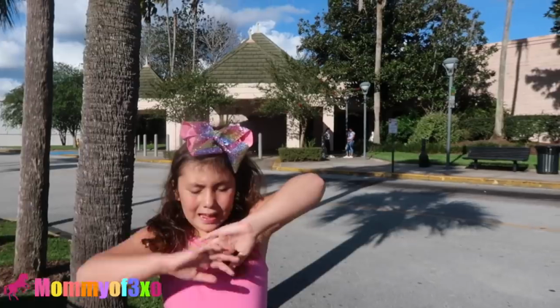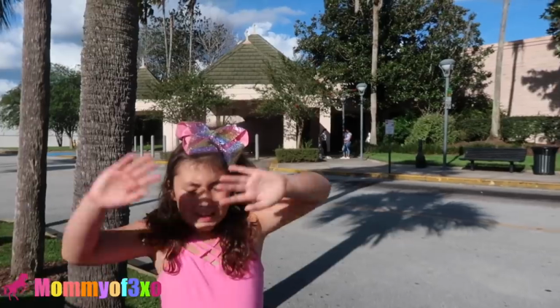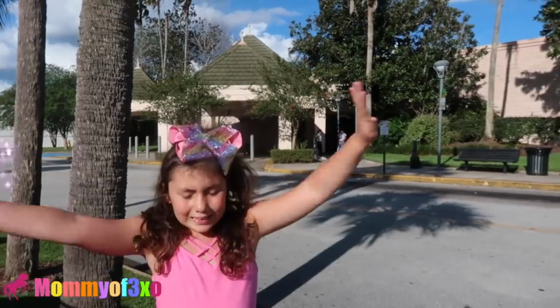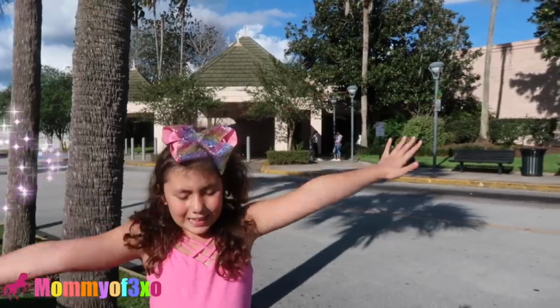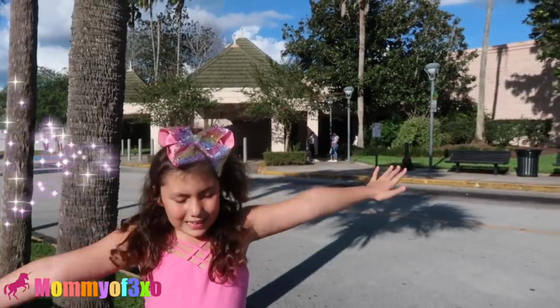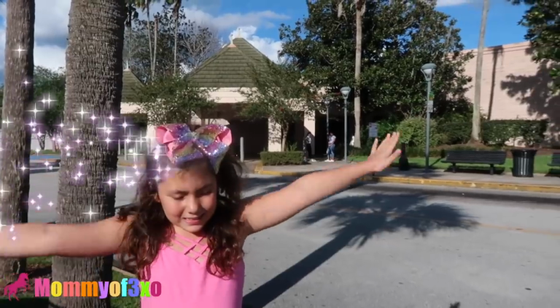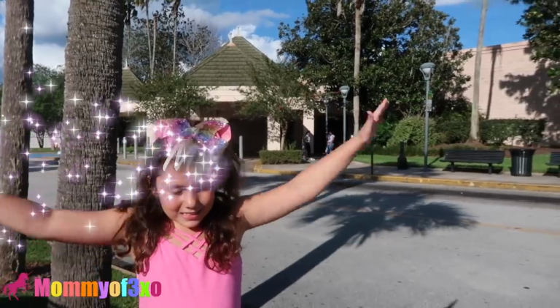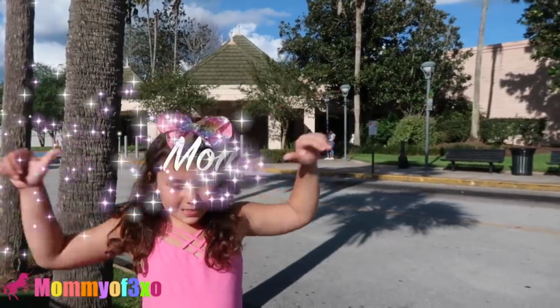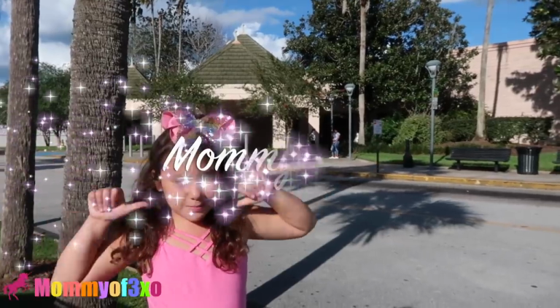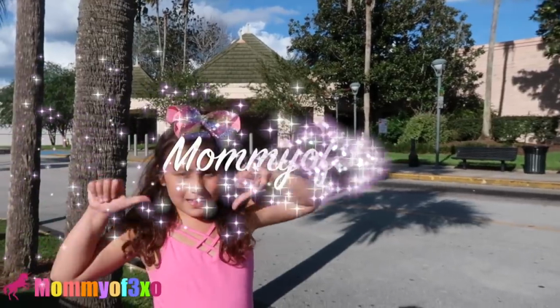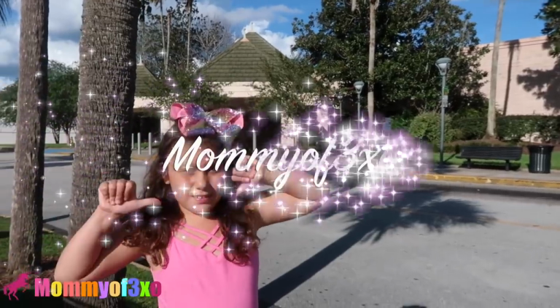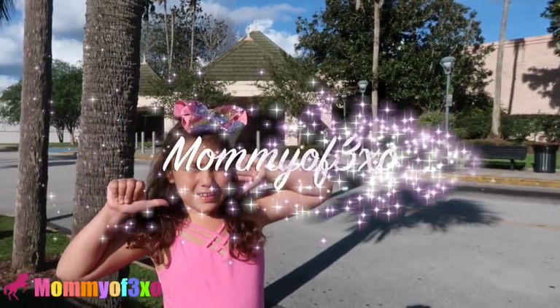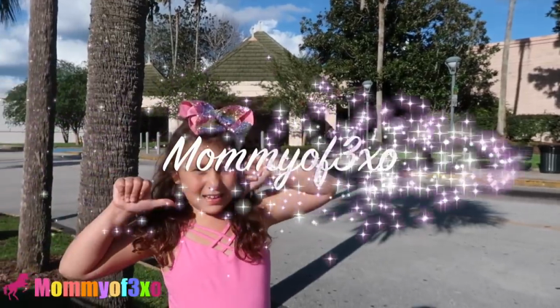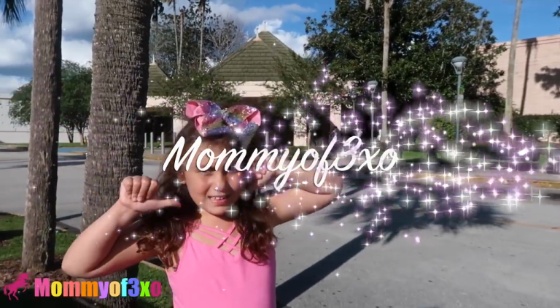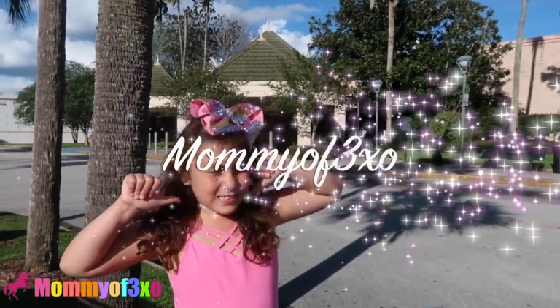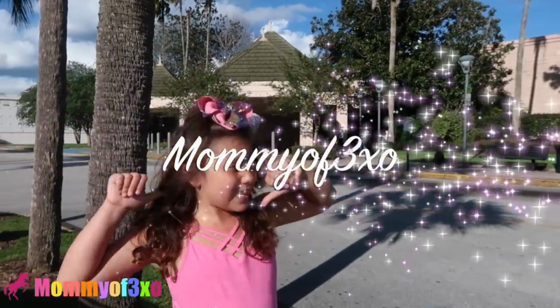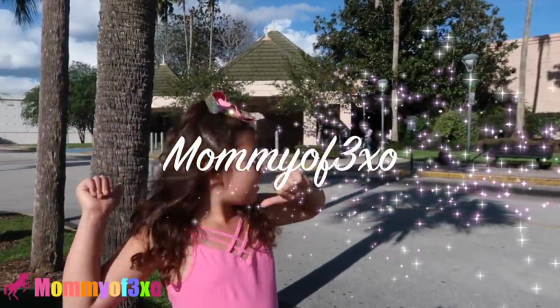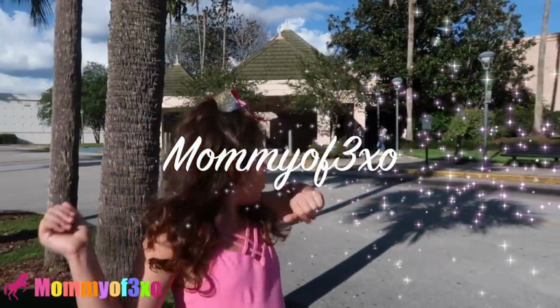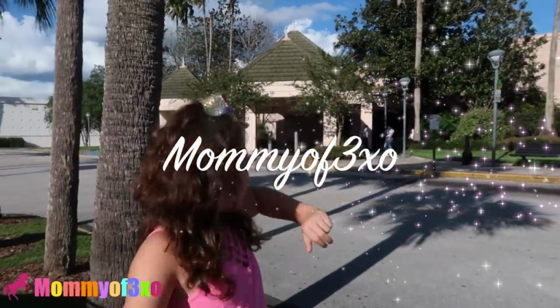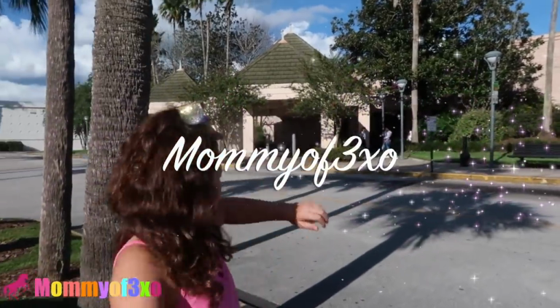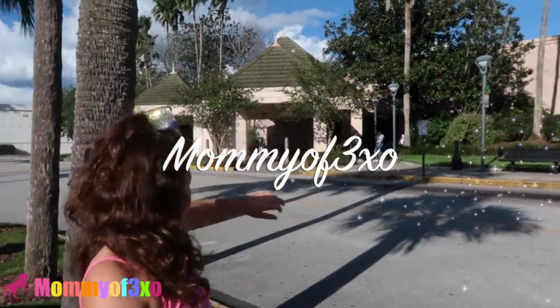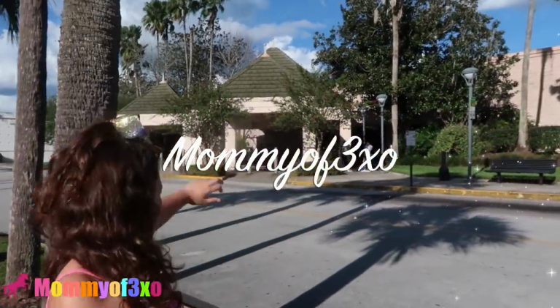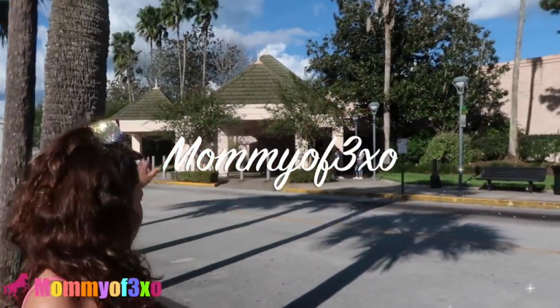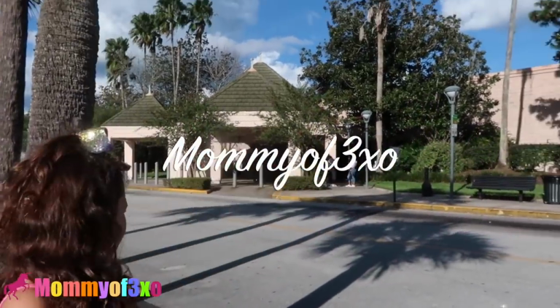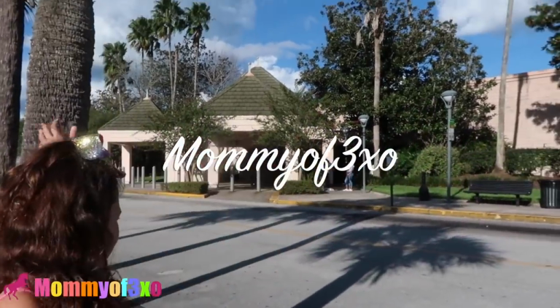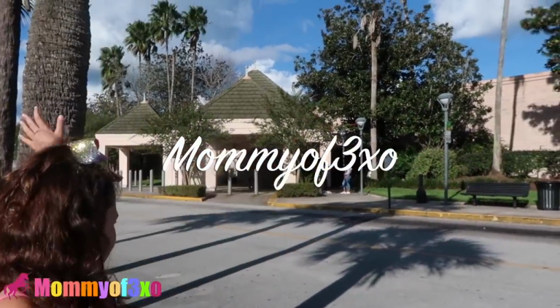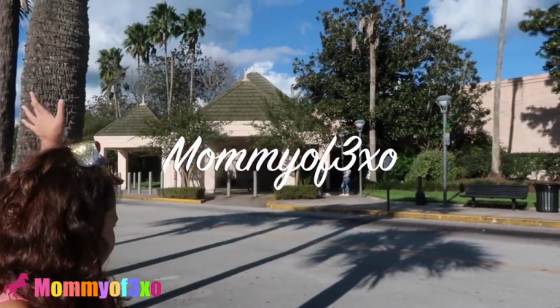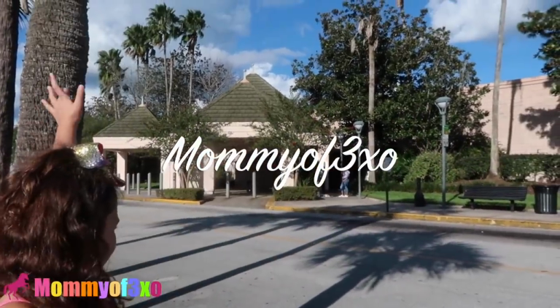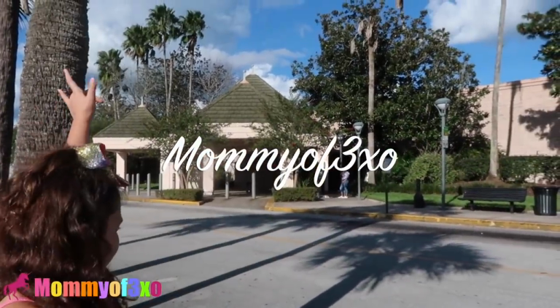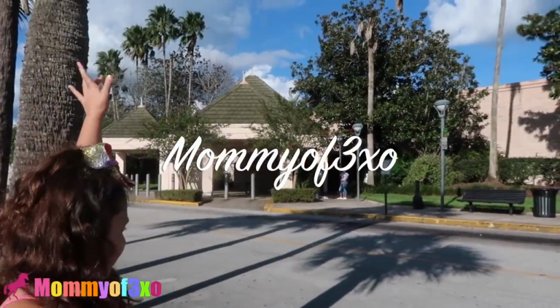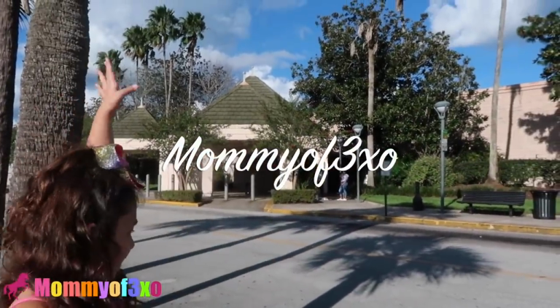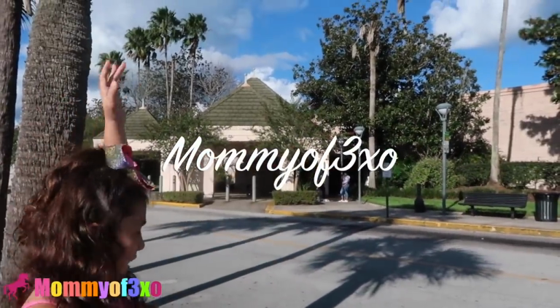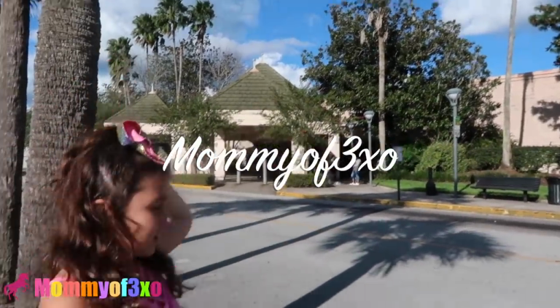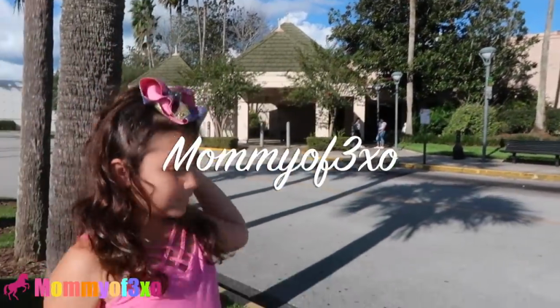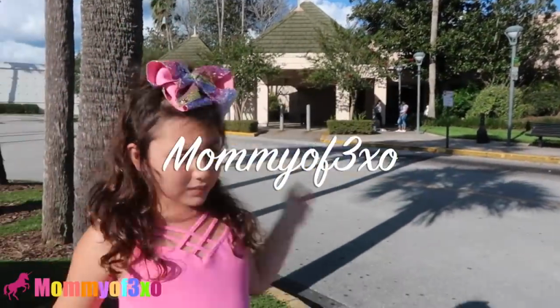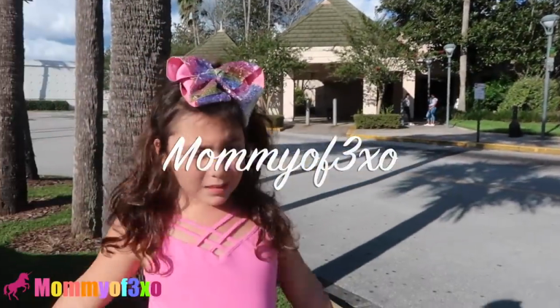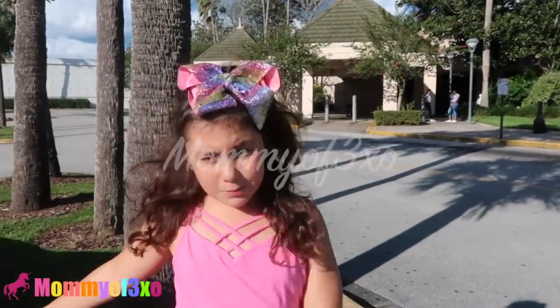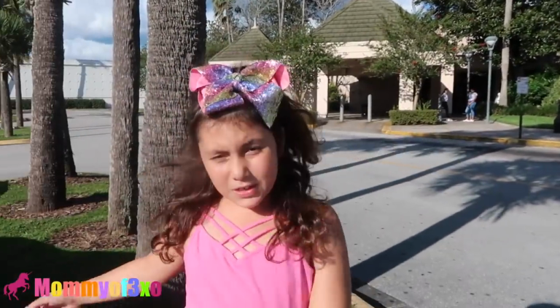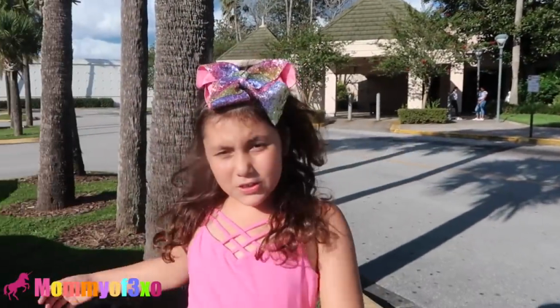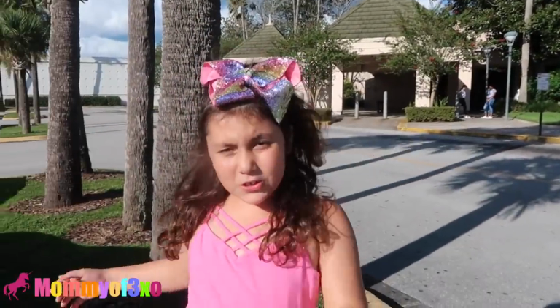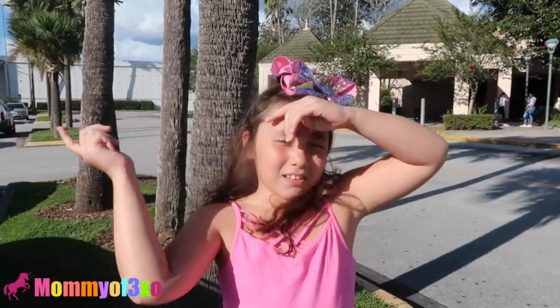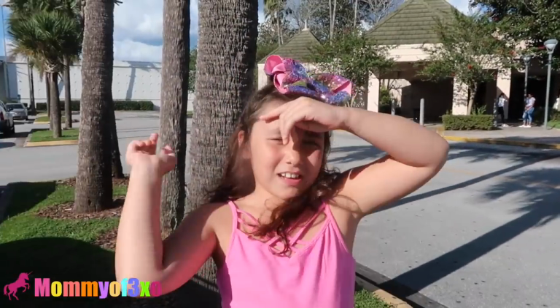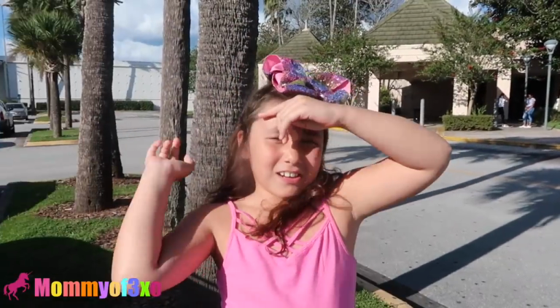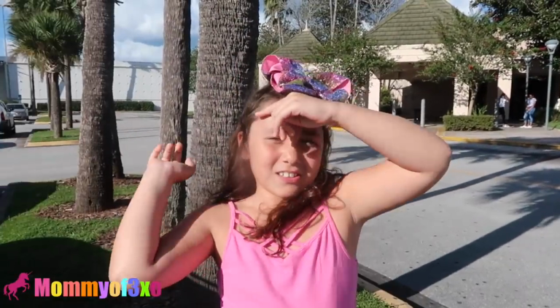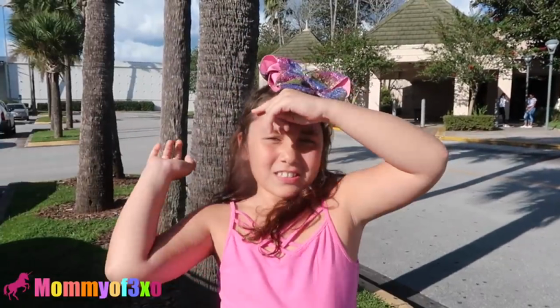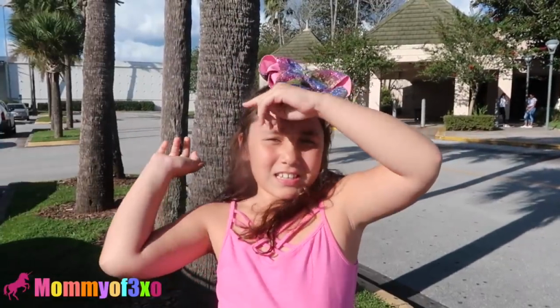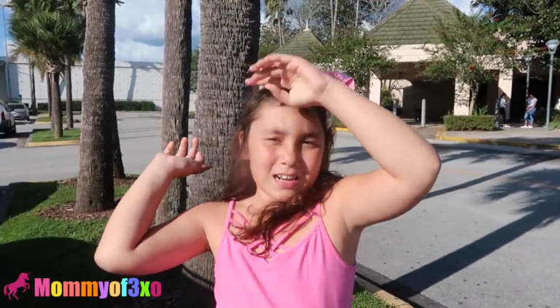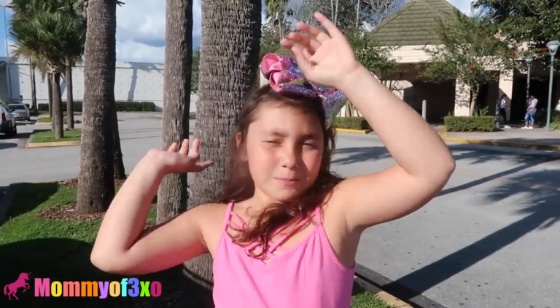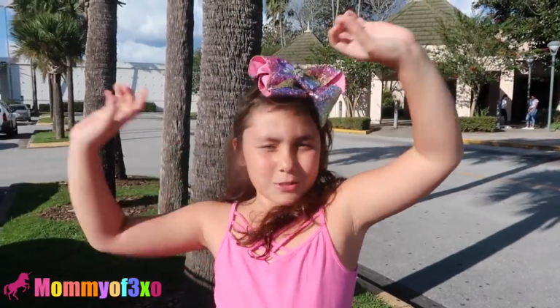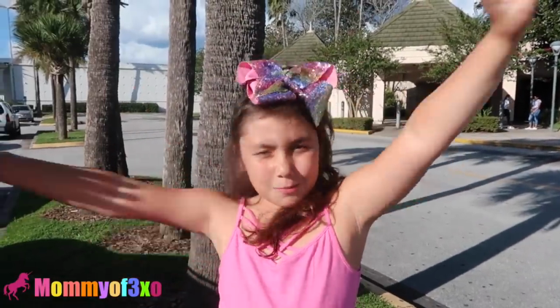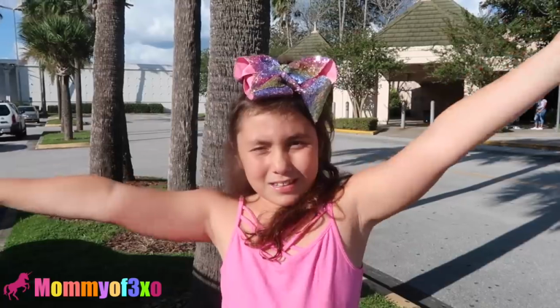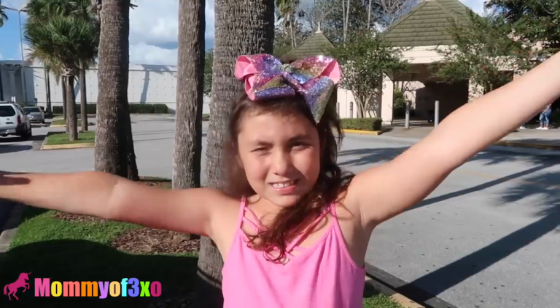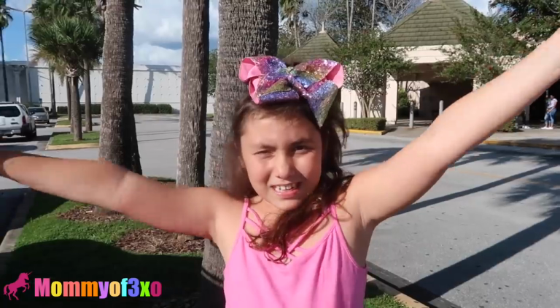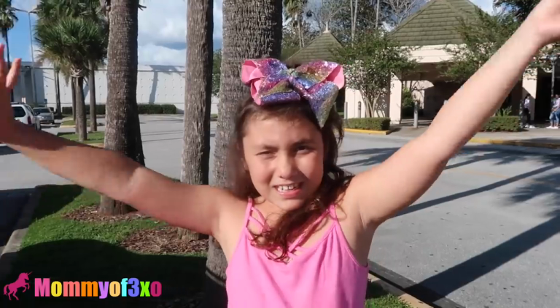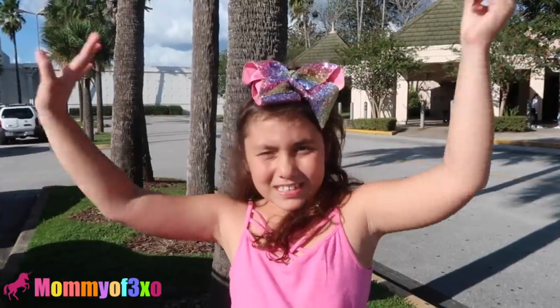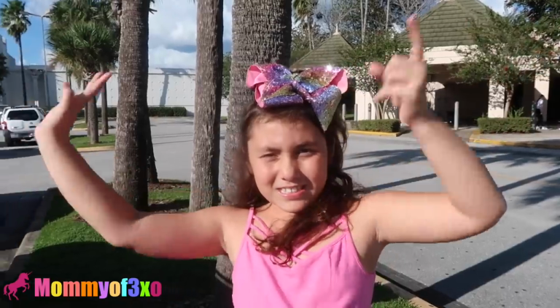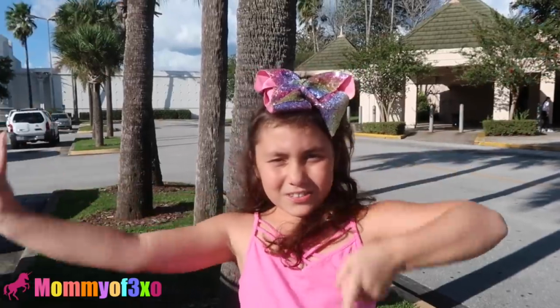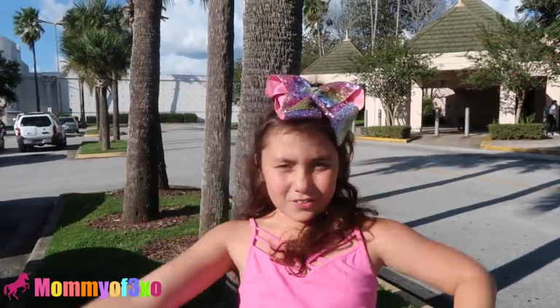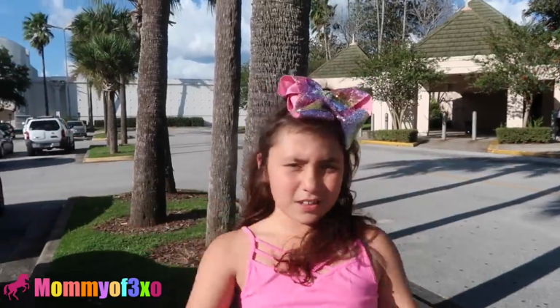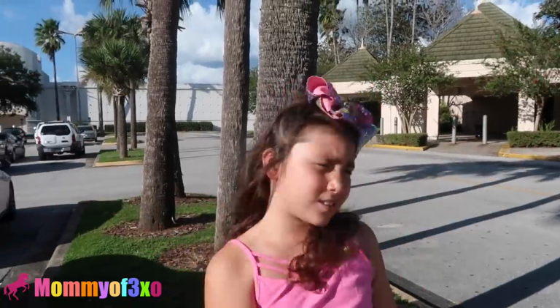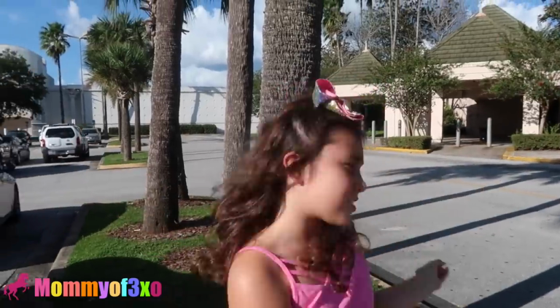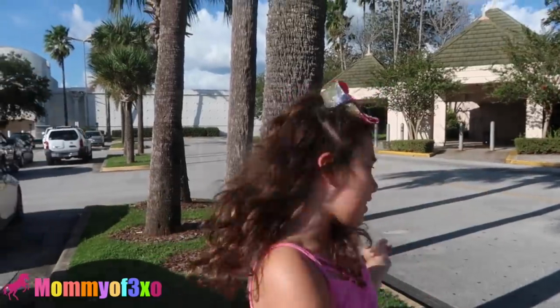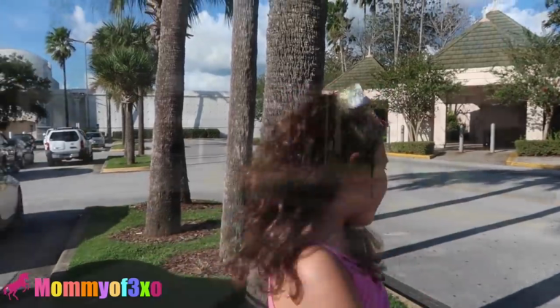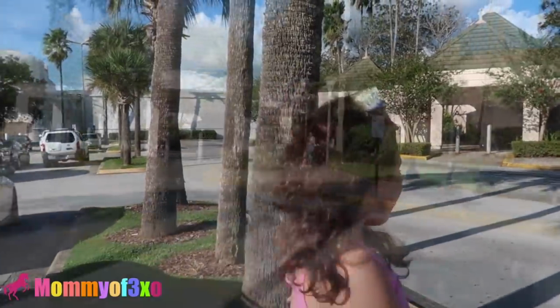Hey guys, it's me Alaya and today we're at the mall at Claire's and I'm super excited, so let's go.